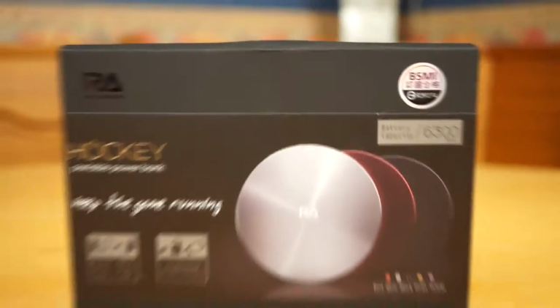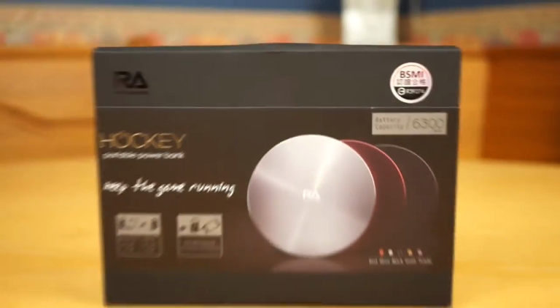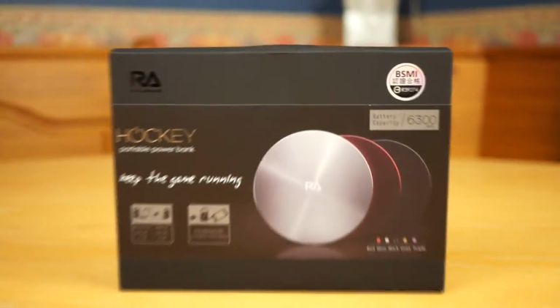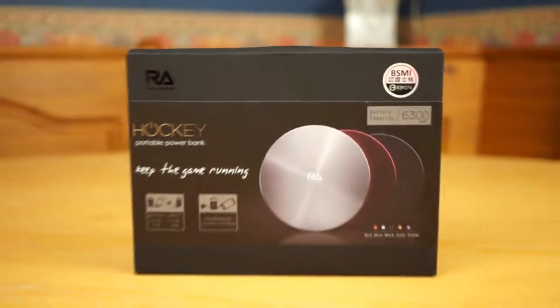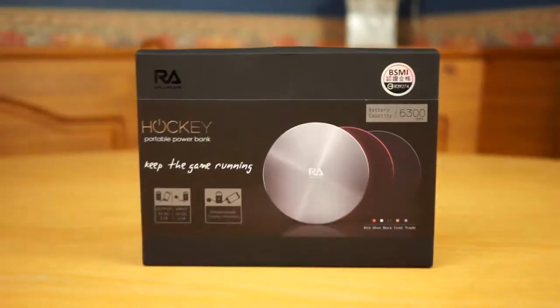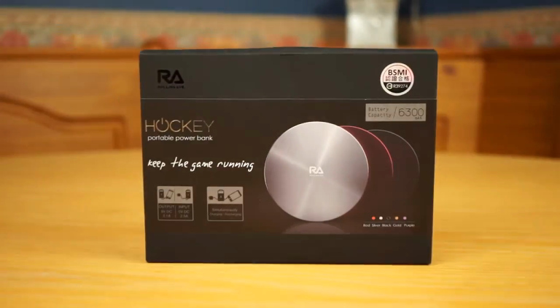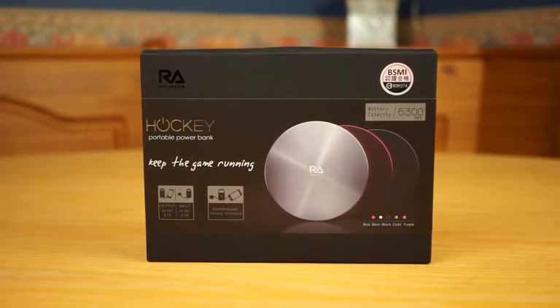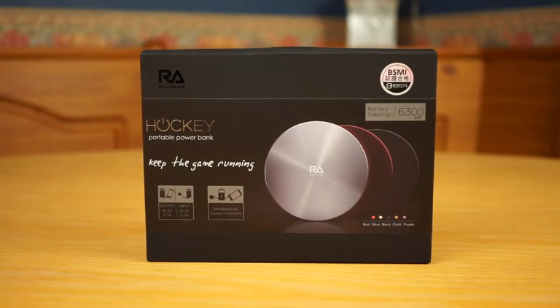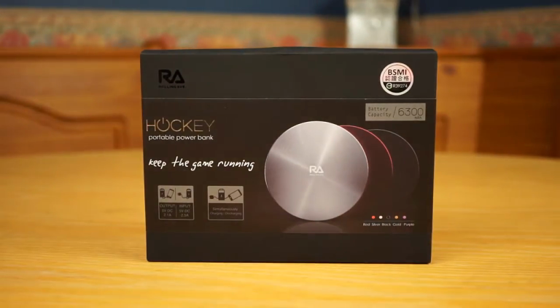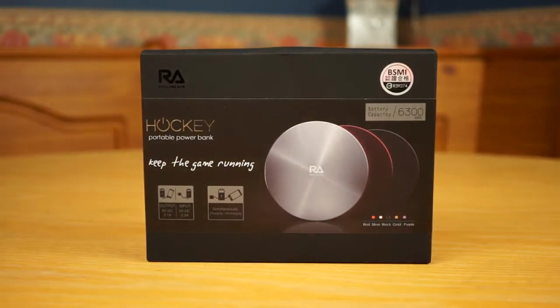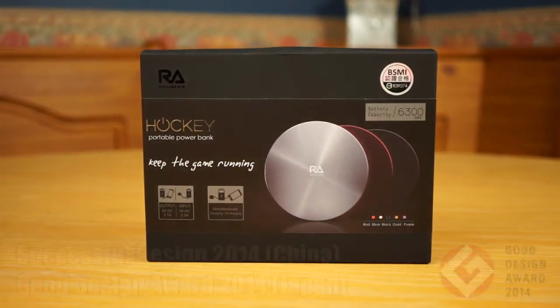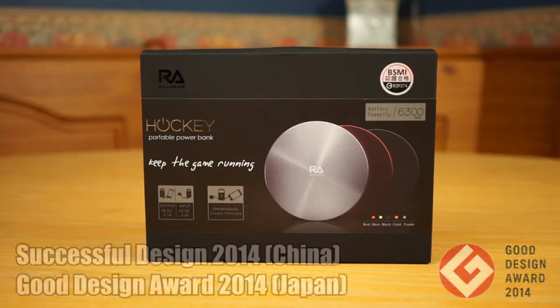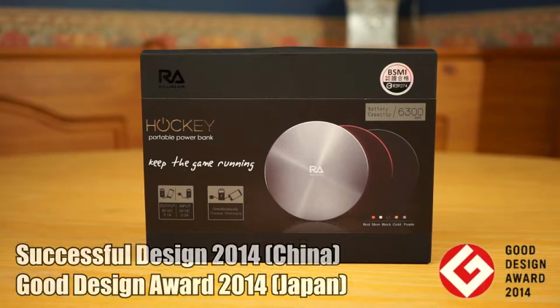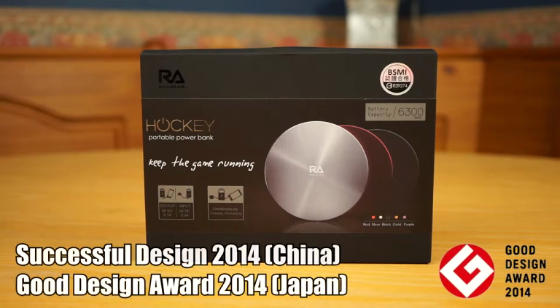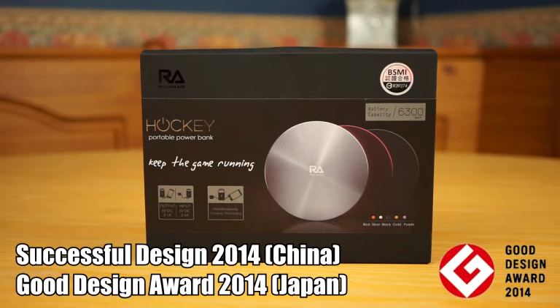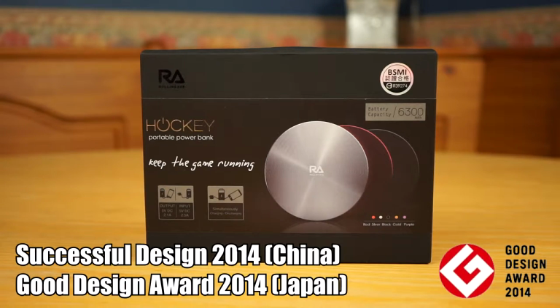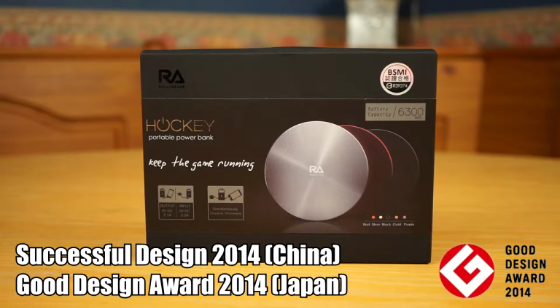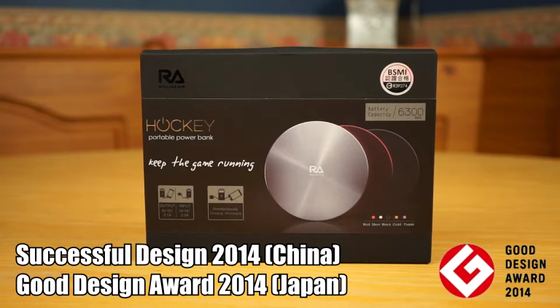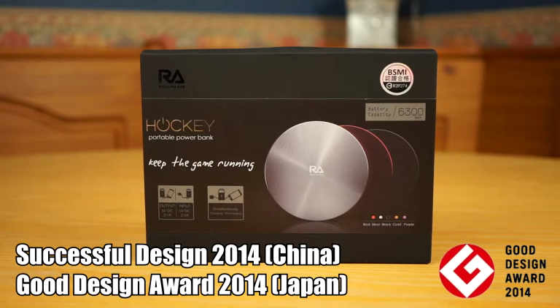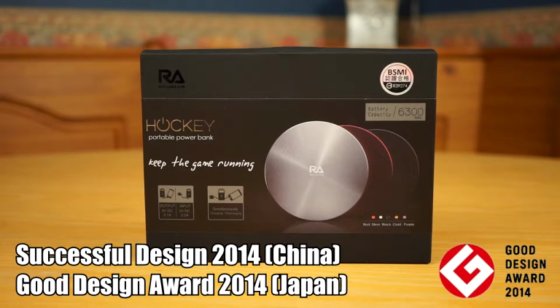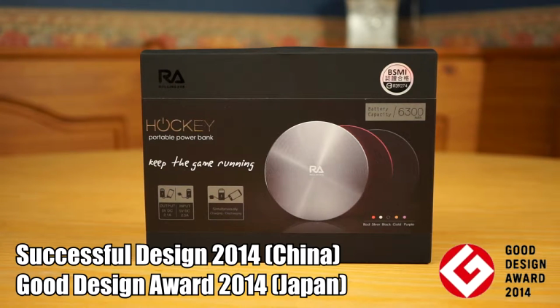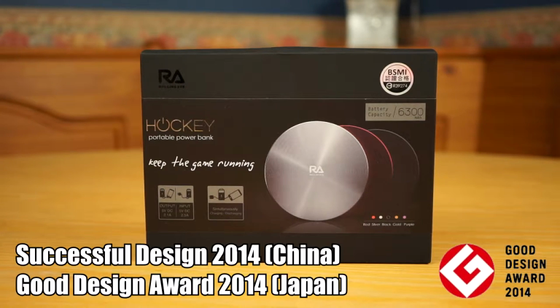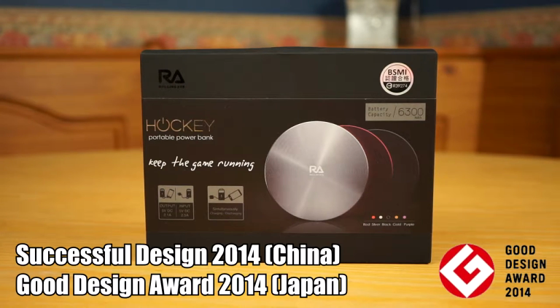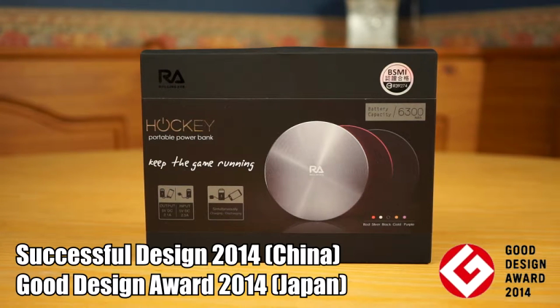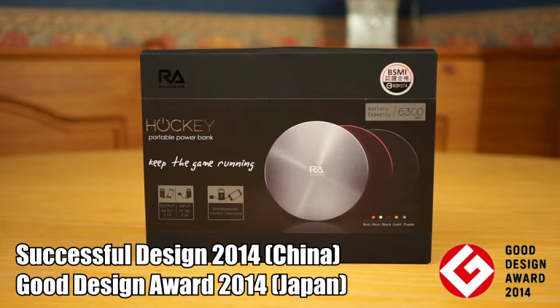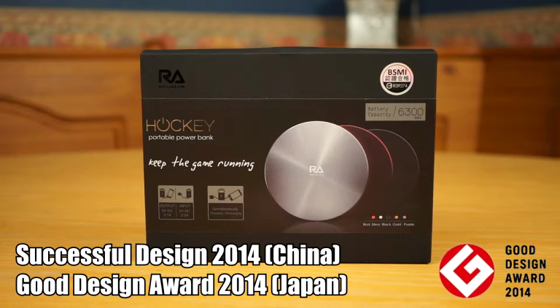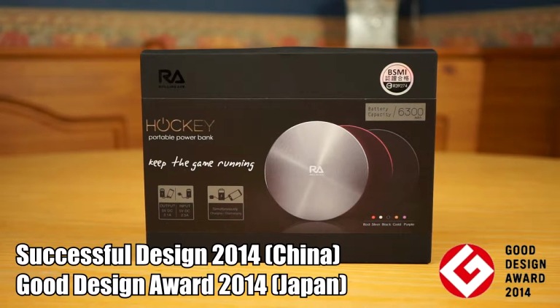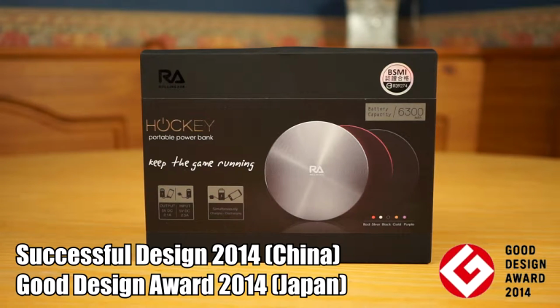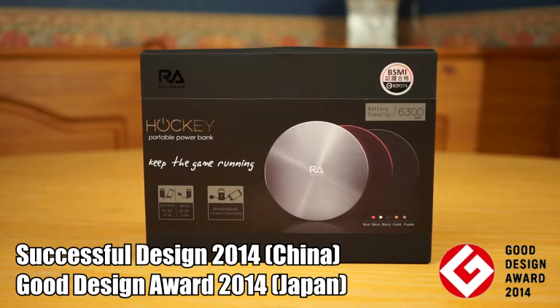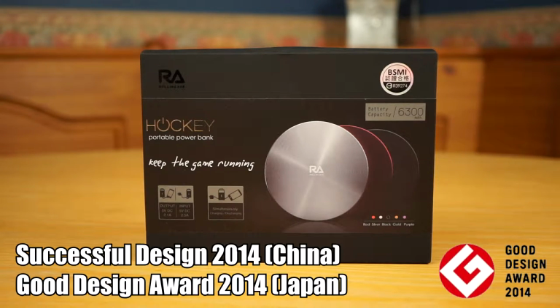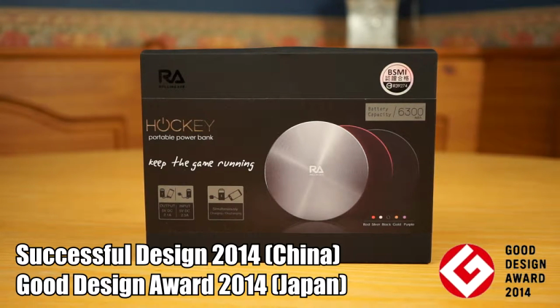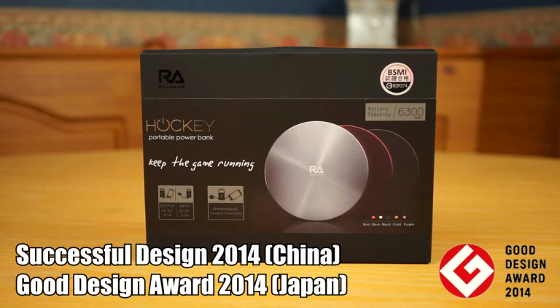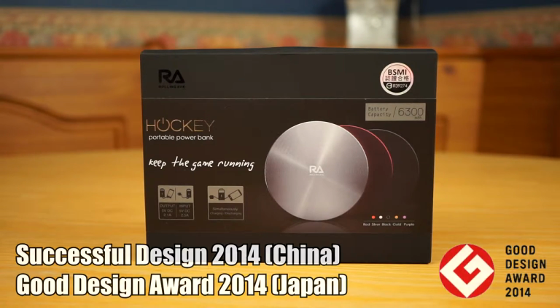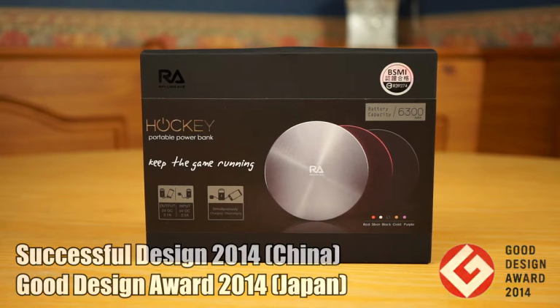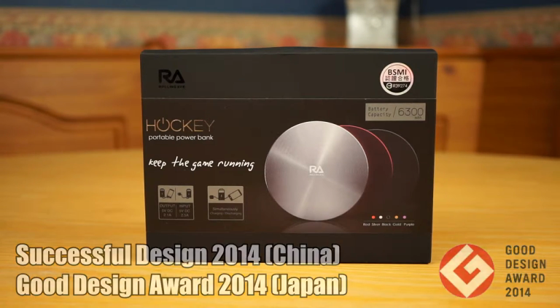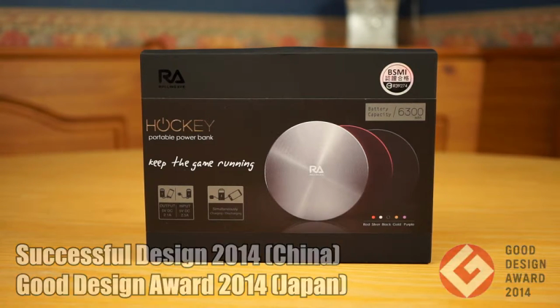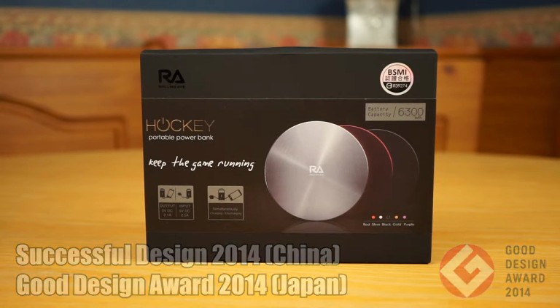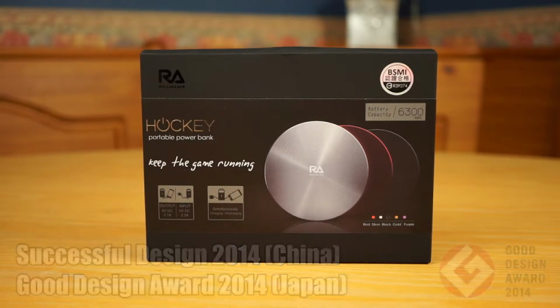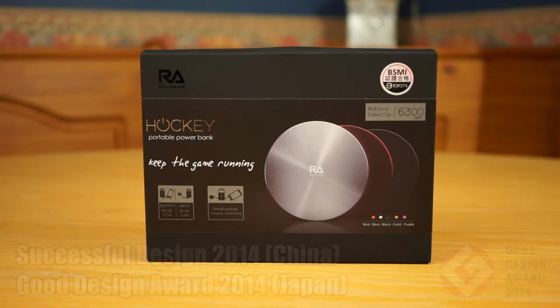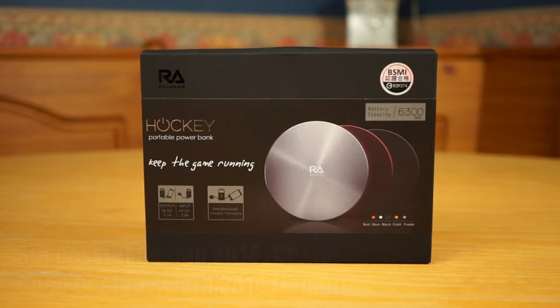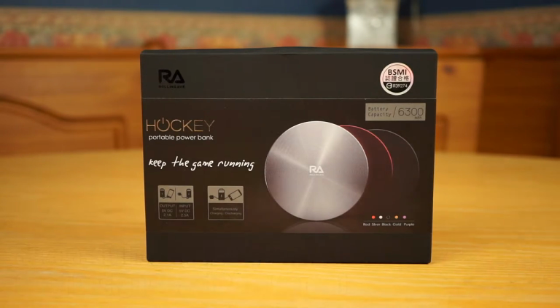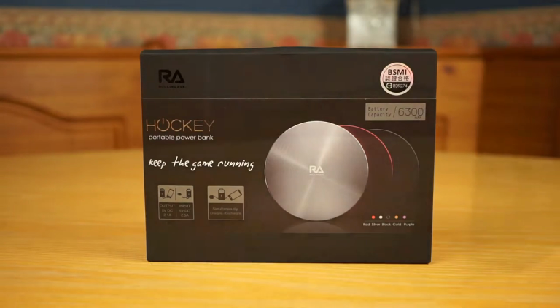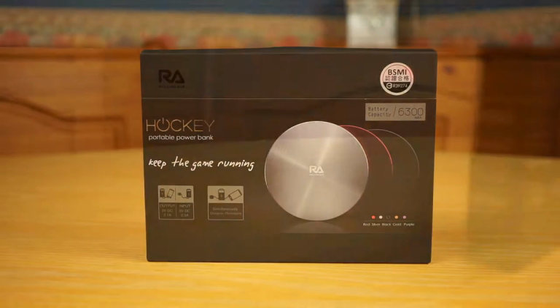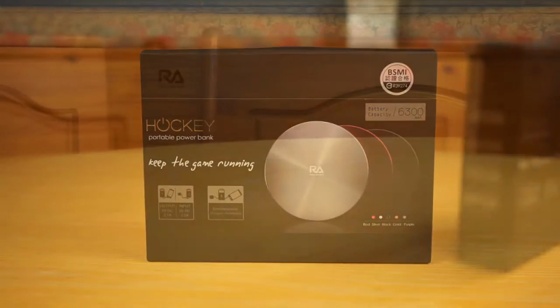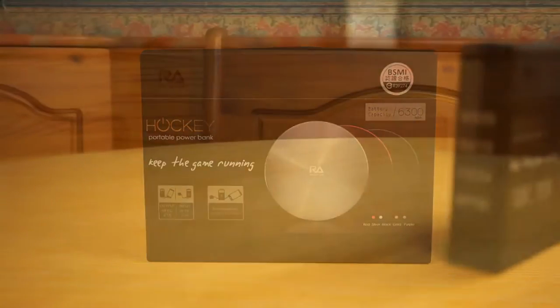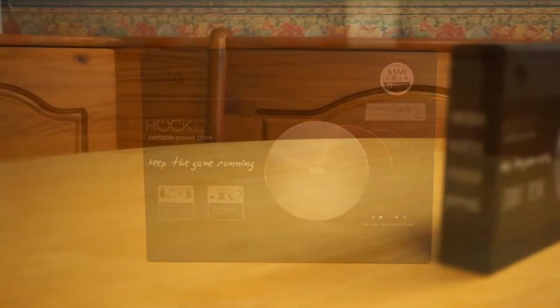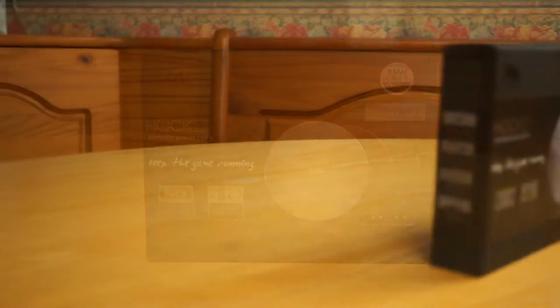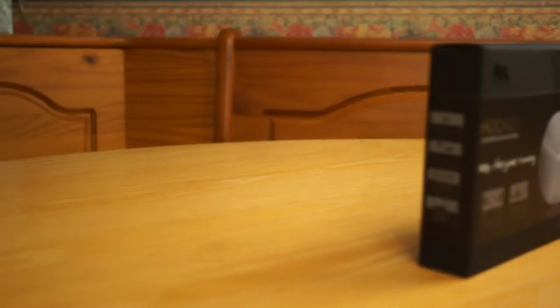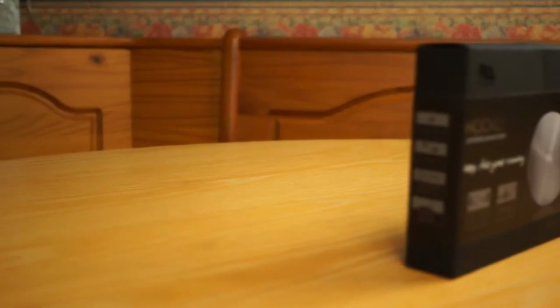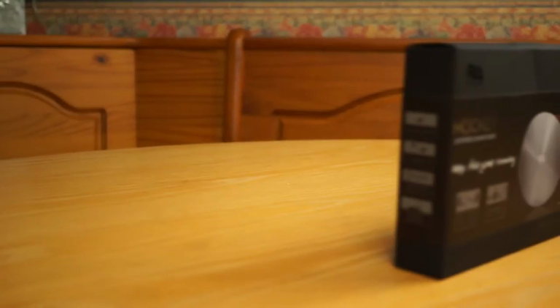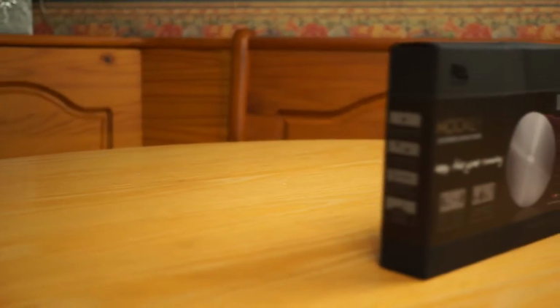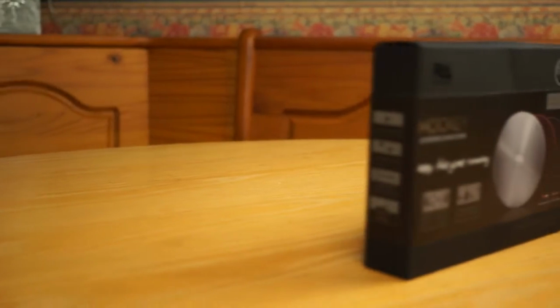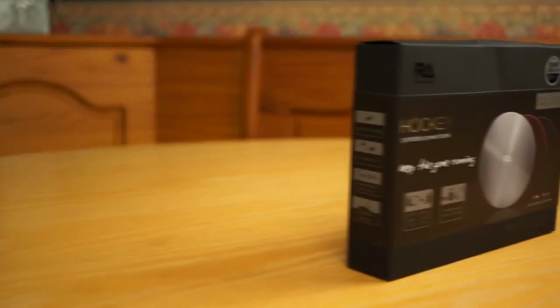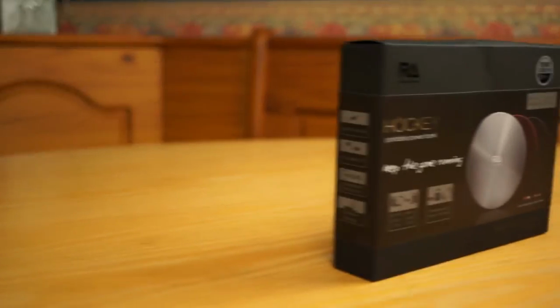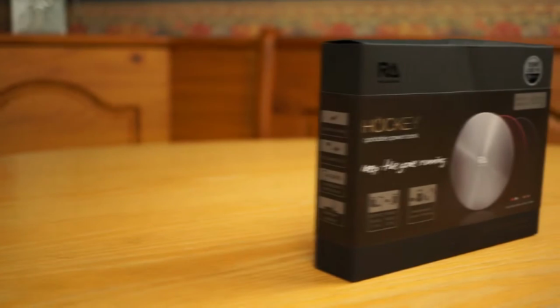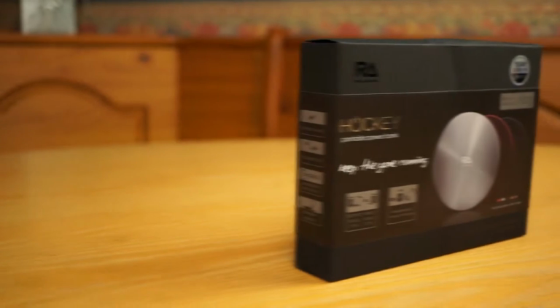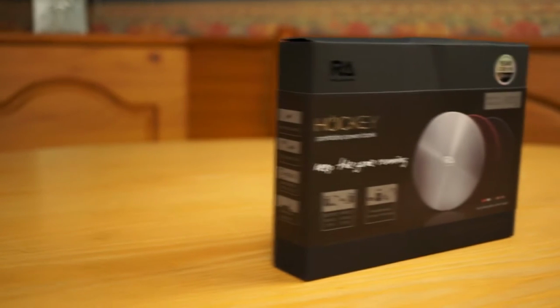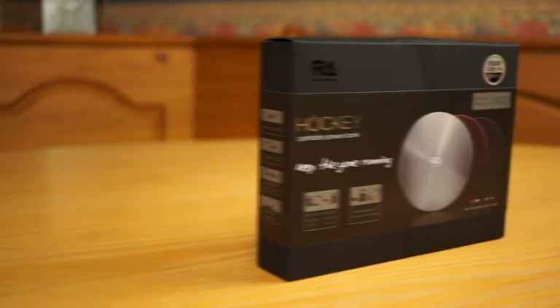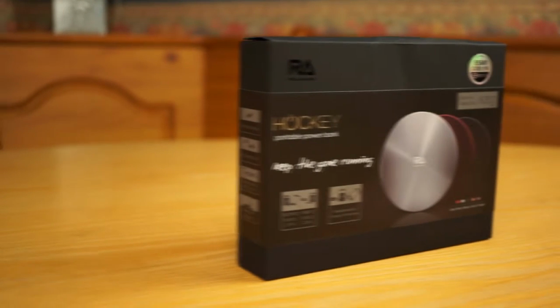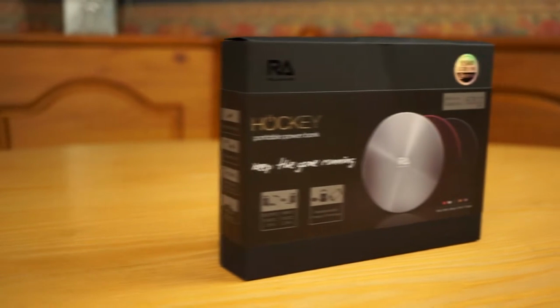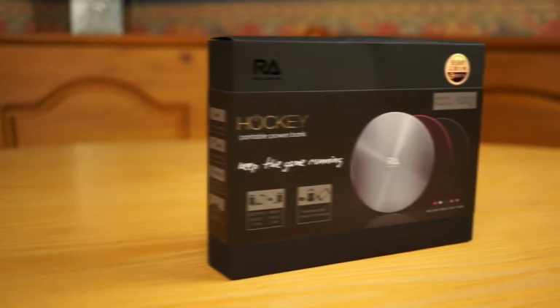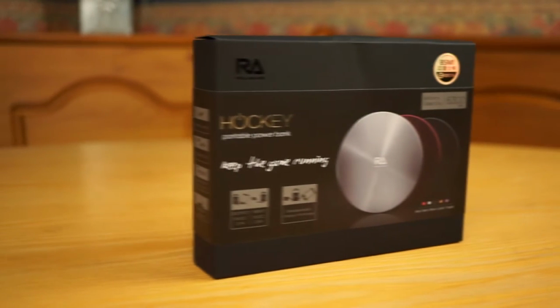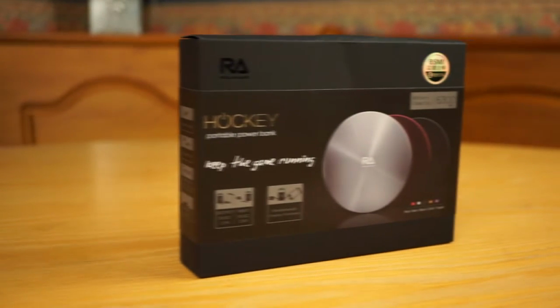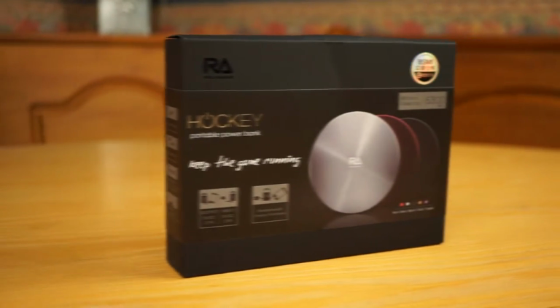This Powerbank has won various awards for its design, and it's clear just by looking at the packaging that a lot of time and effort has been put into the presentation for this product.